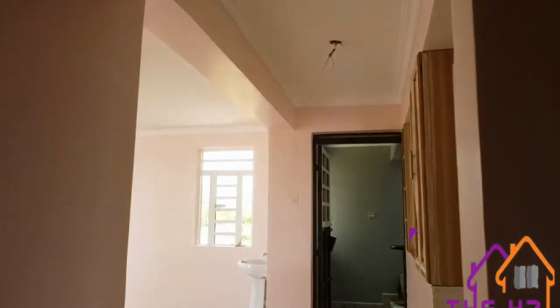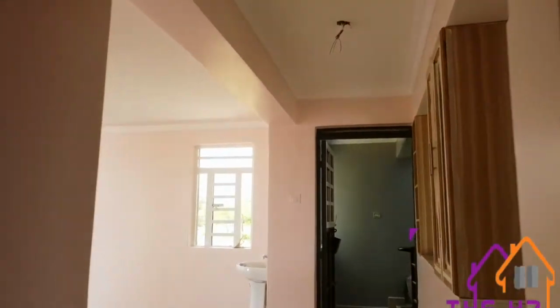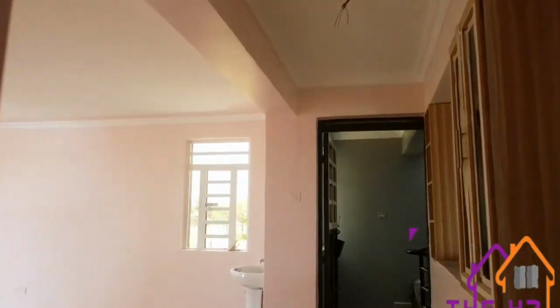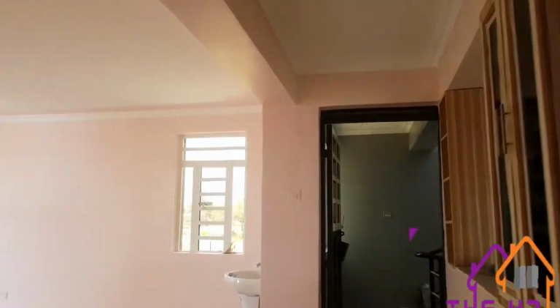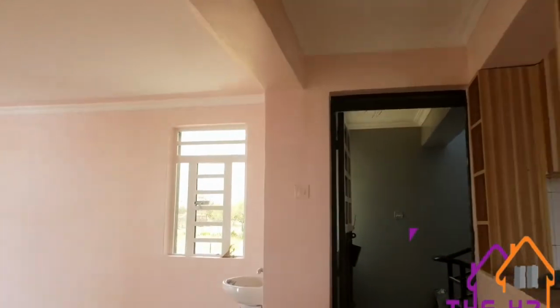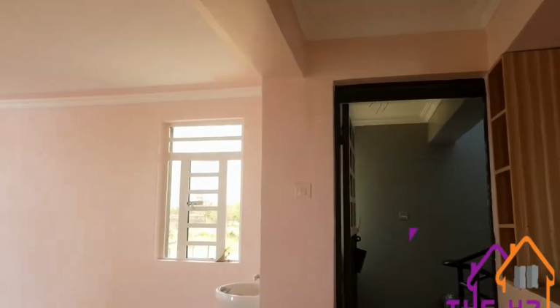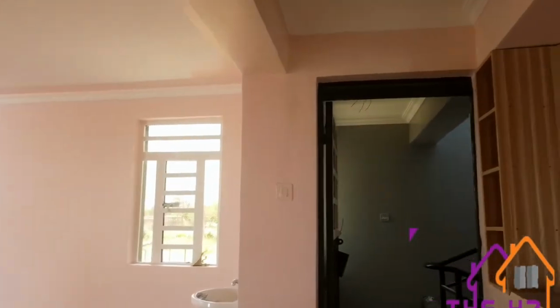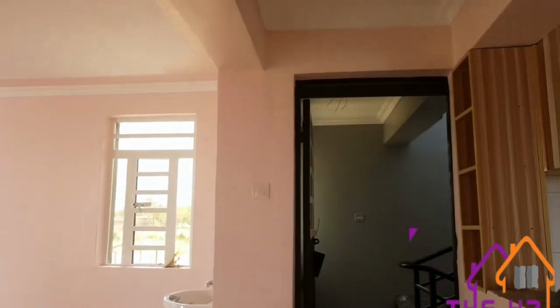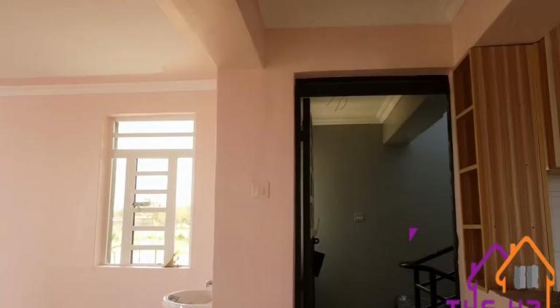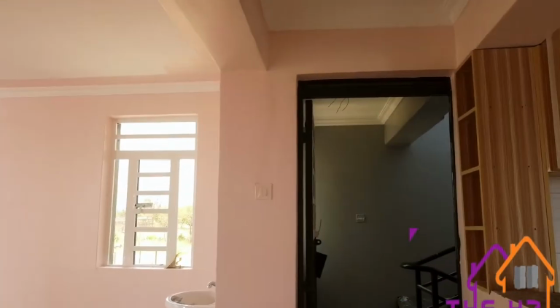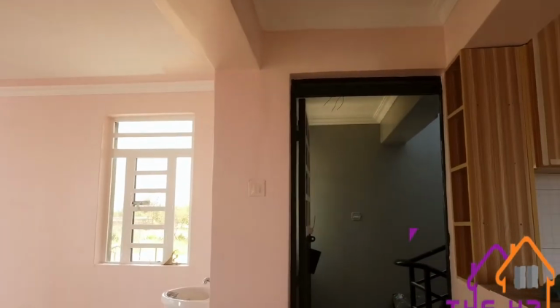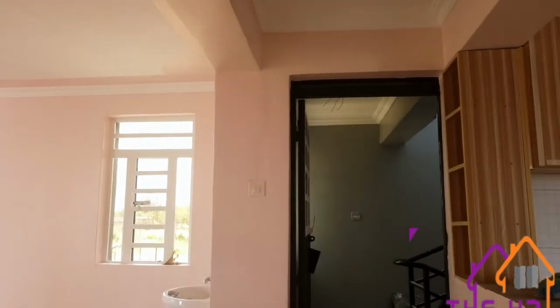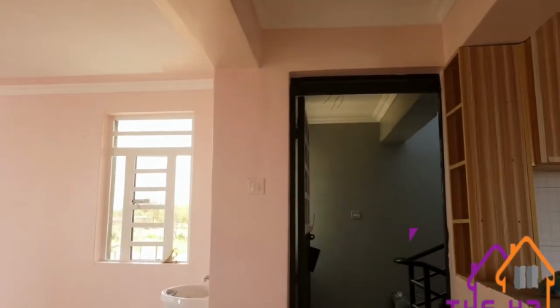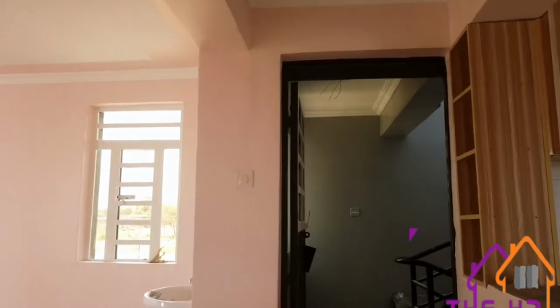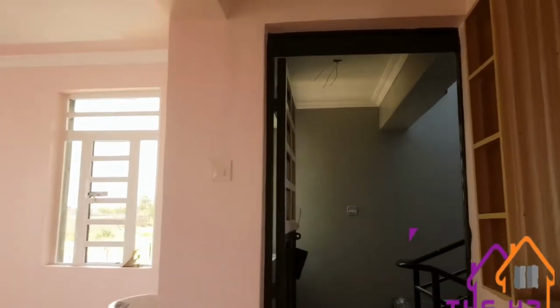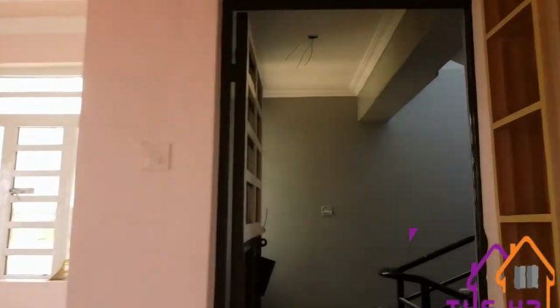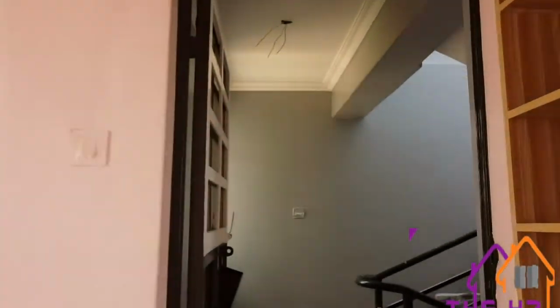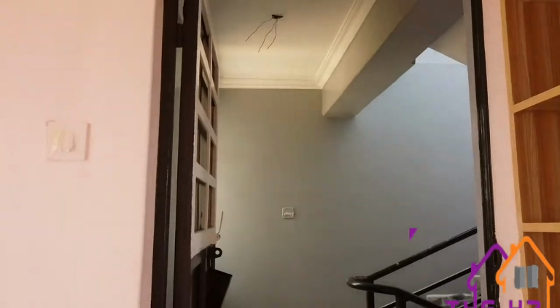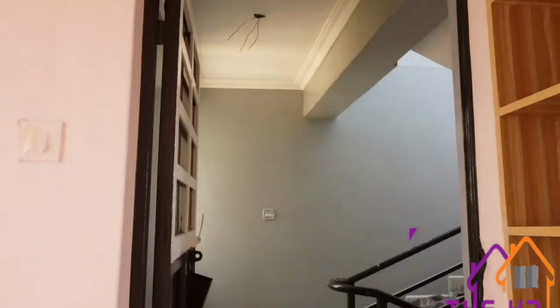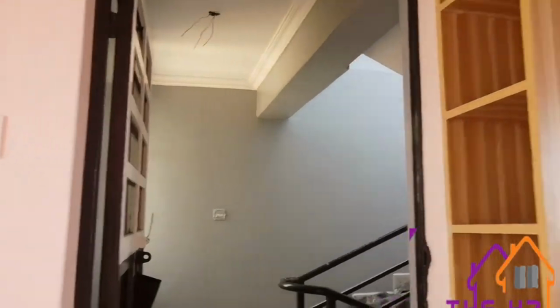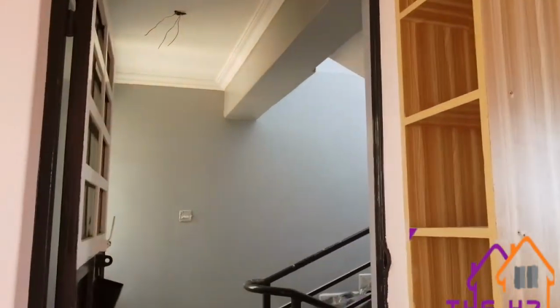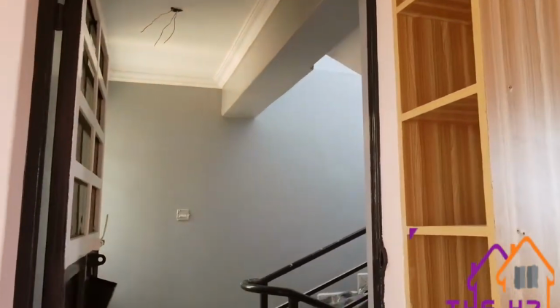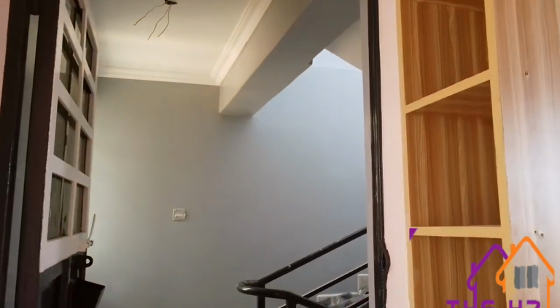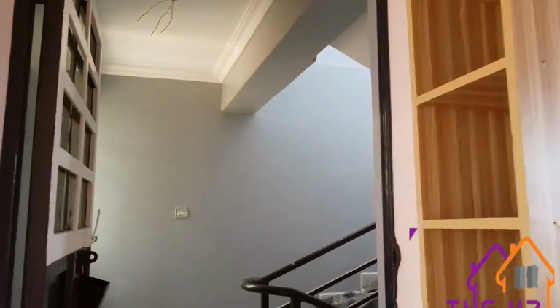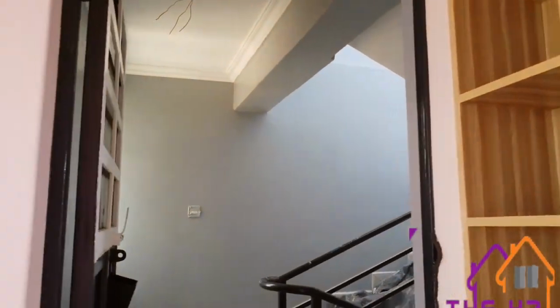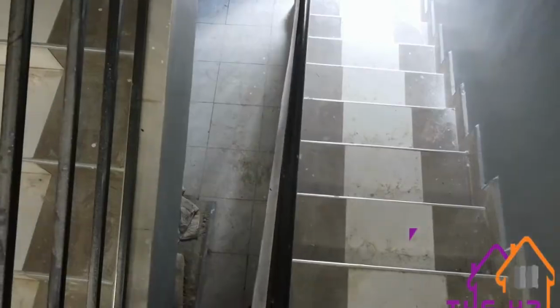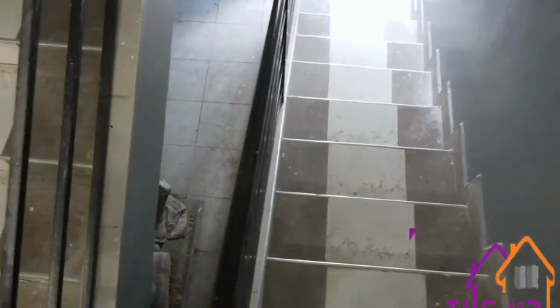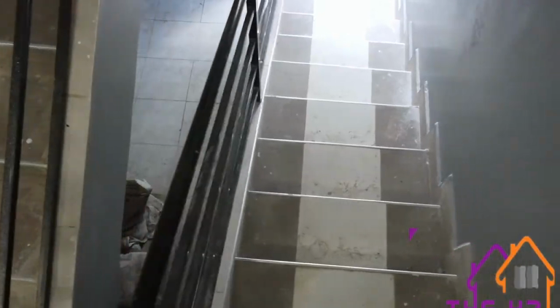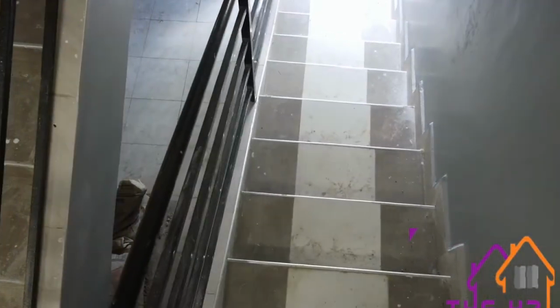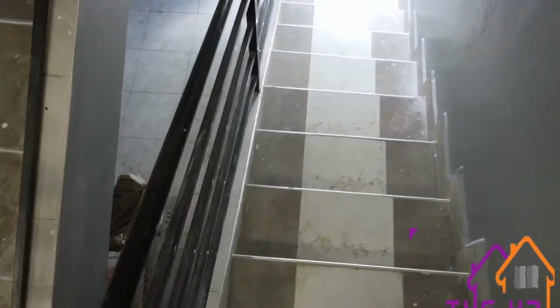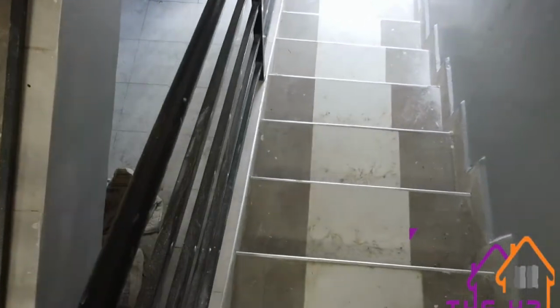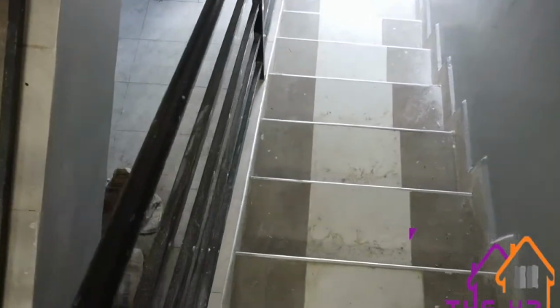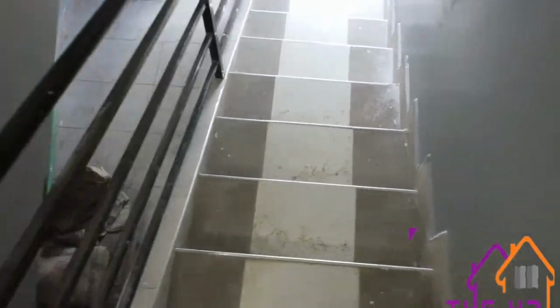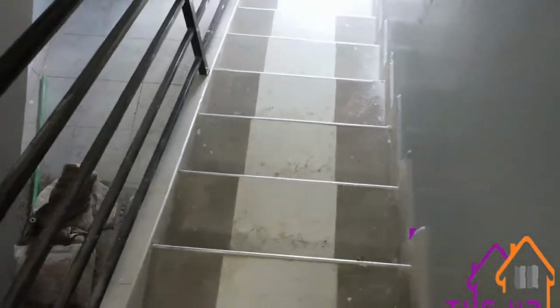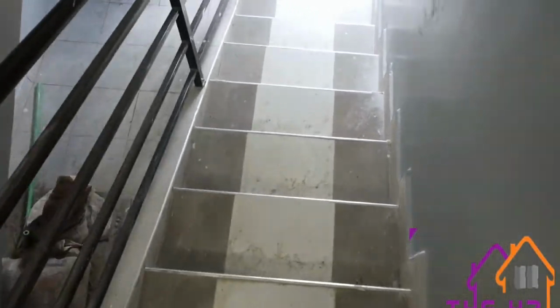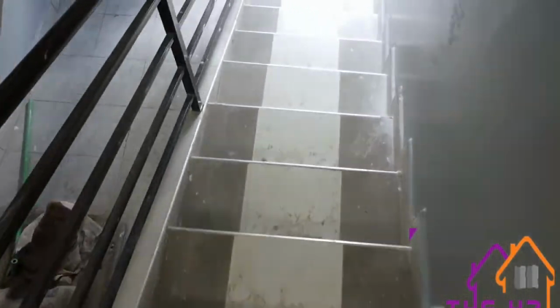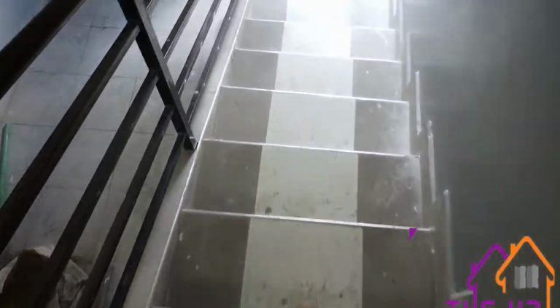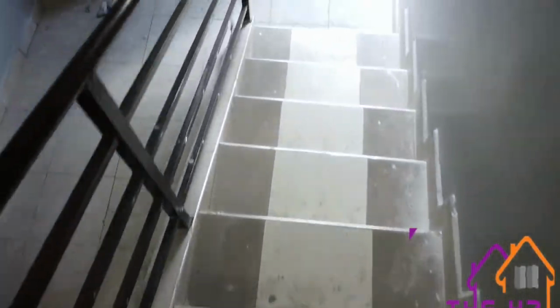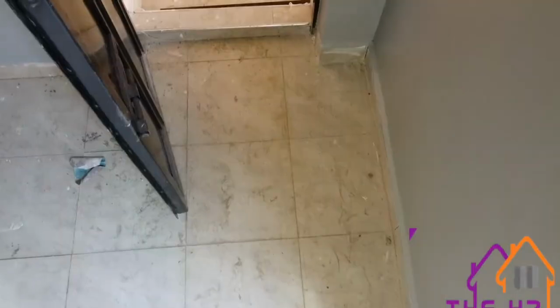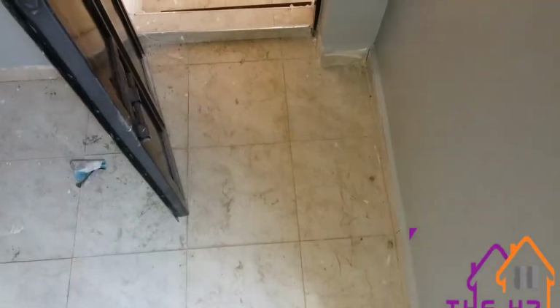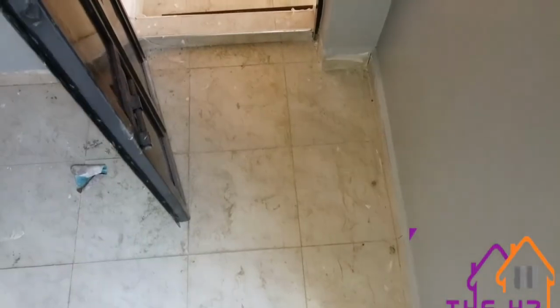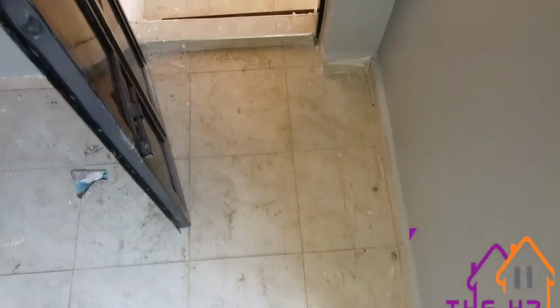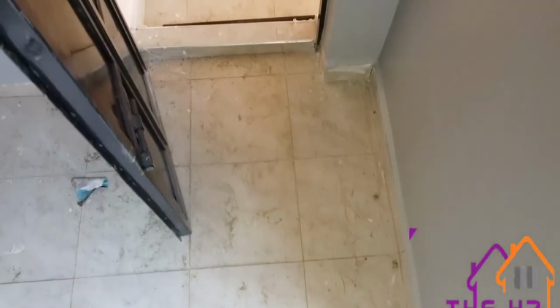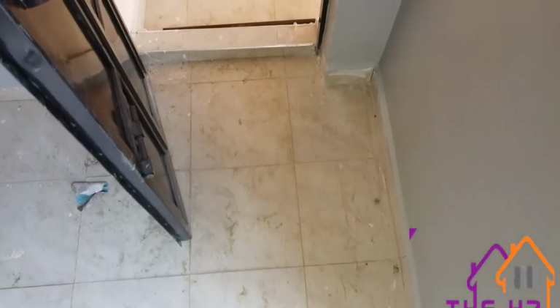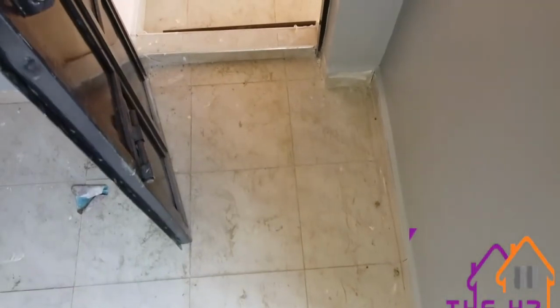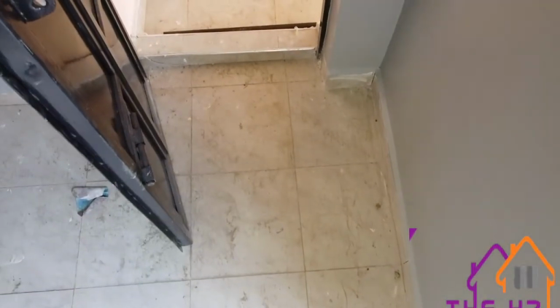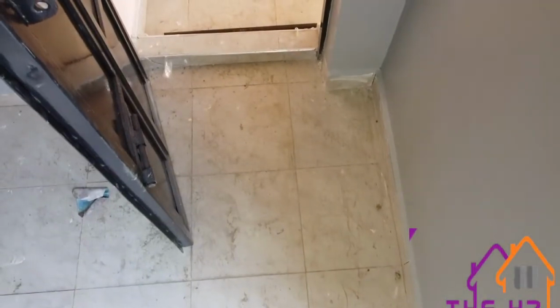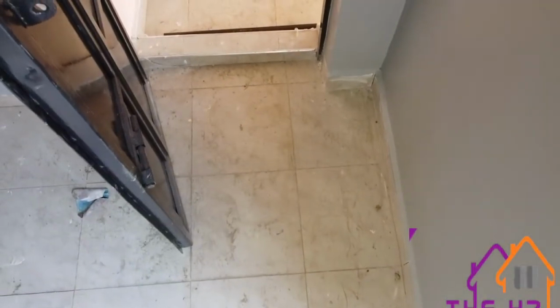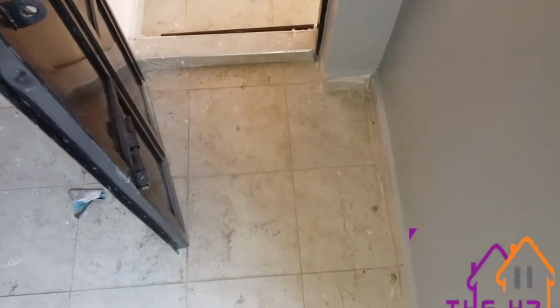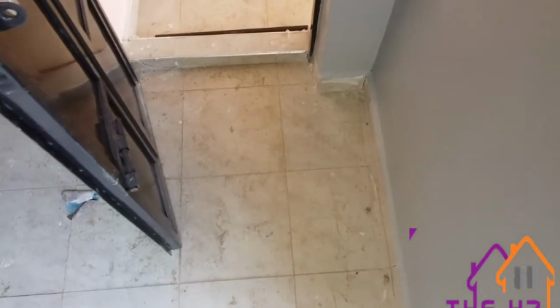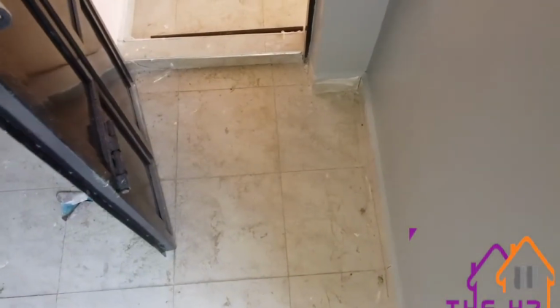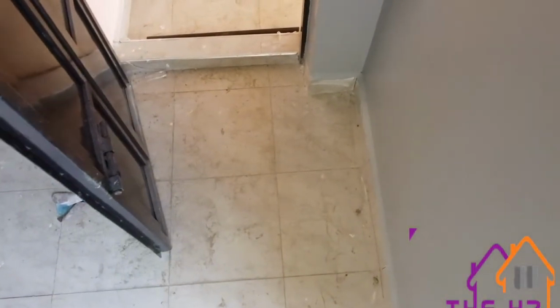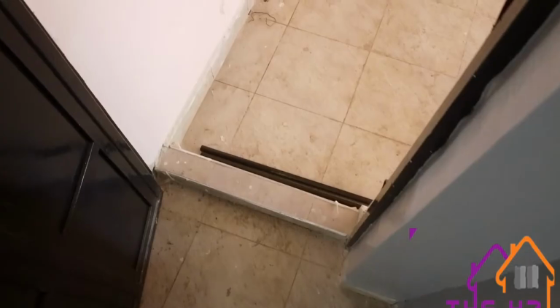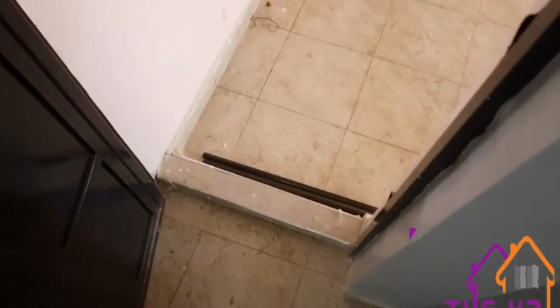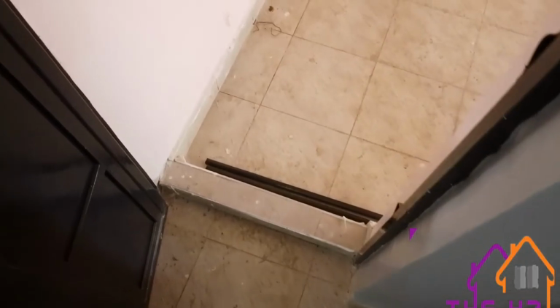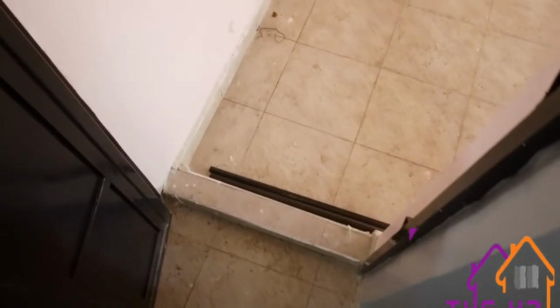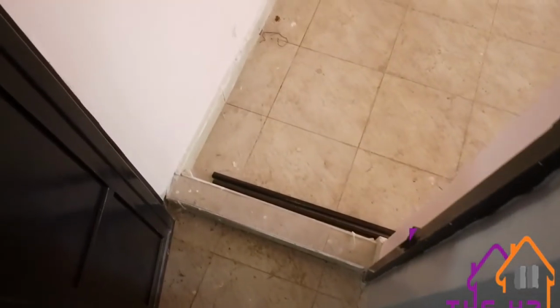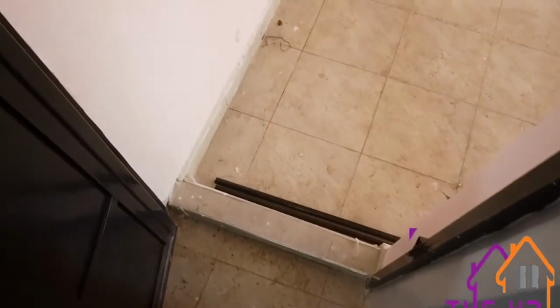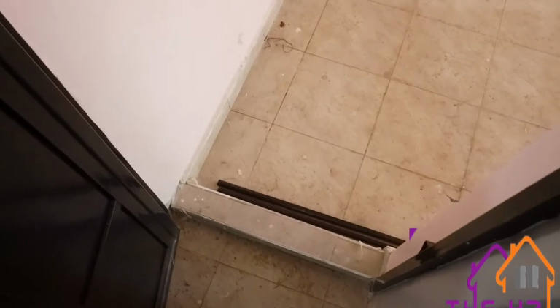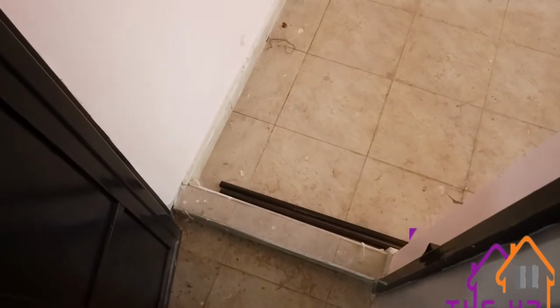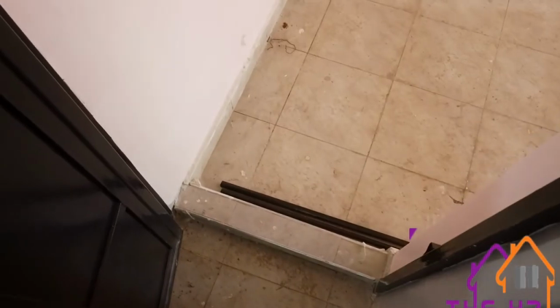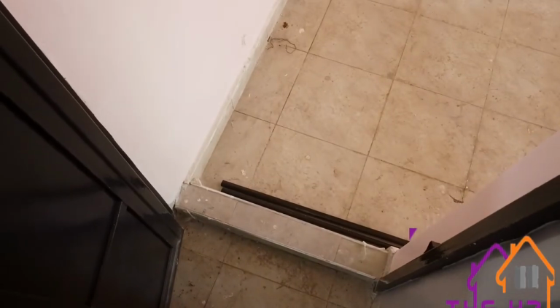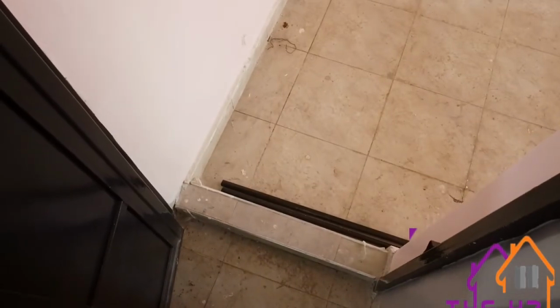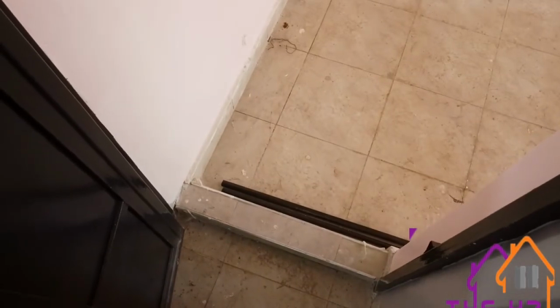As we mentioned, this is a duplex unit and the ground floor is an exact replica of the first floor that we have just toured.